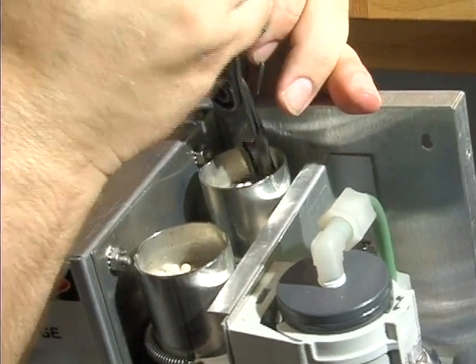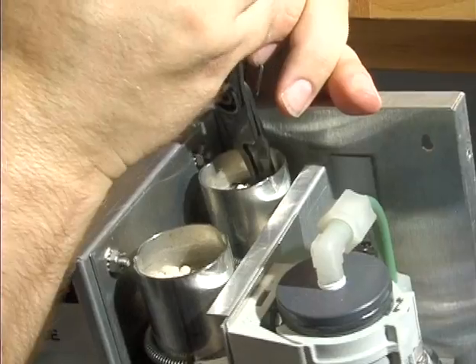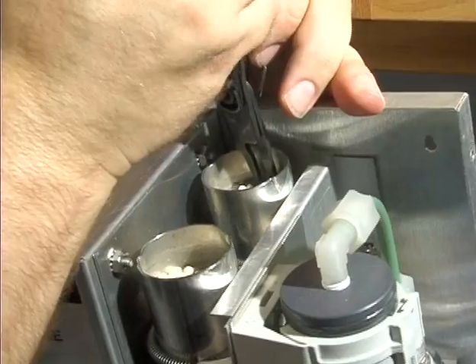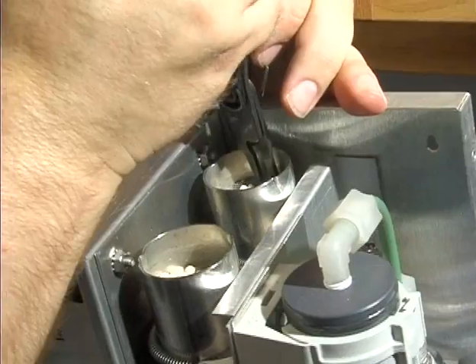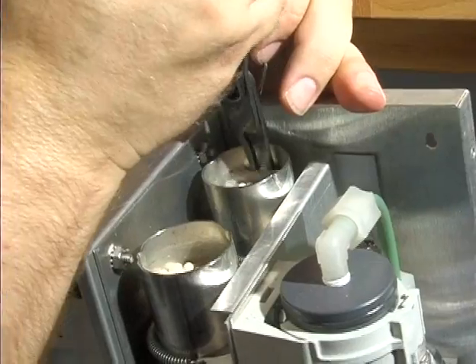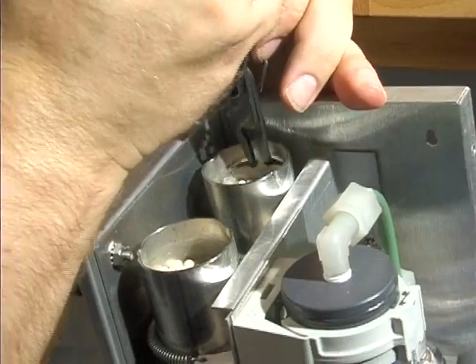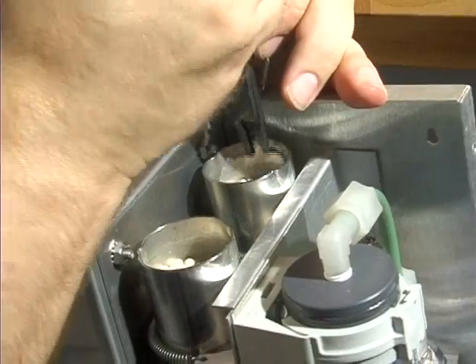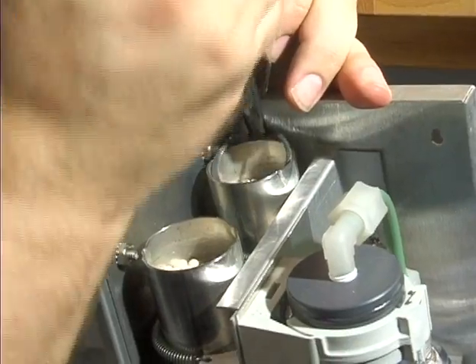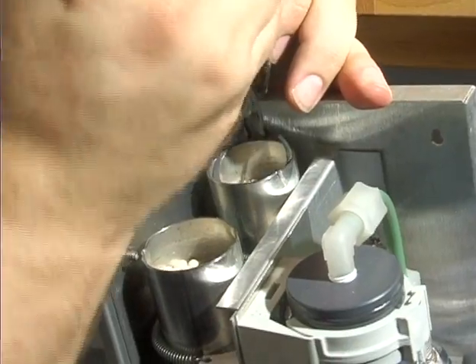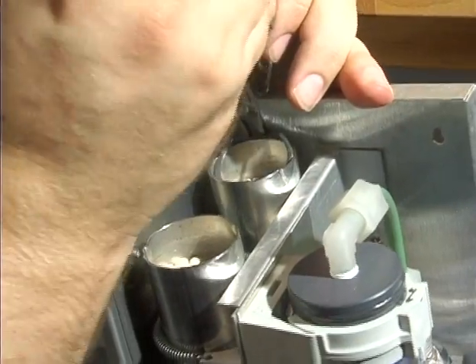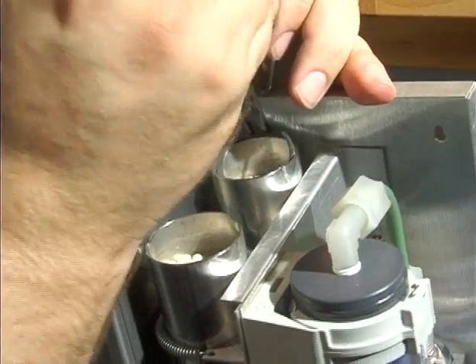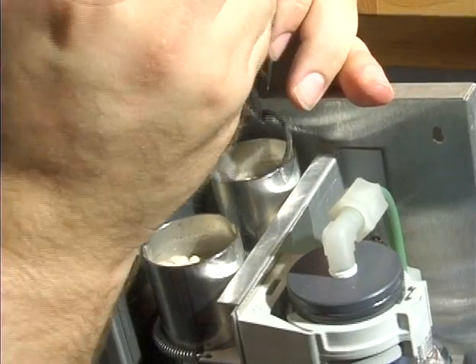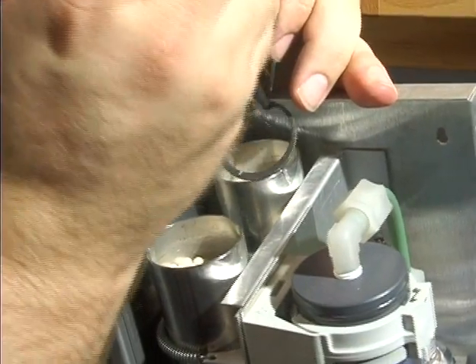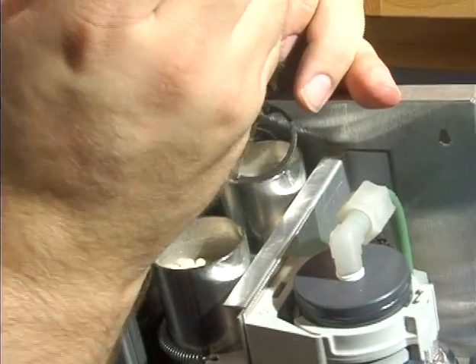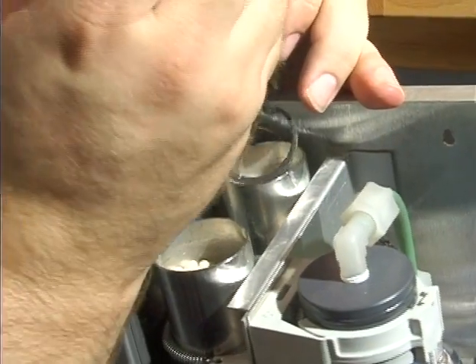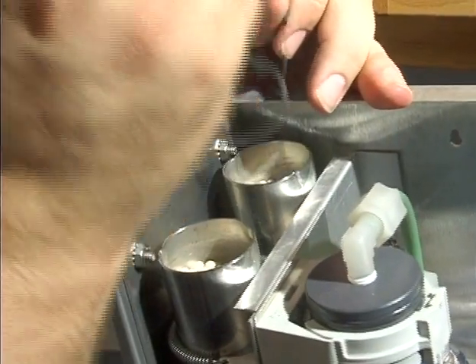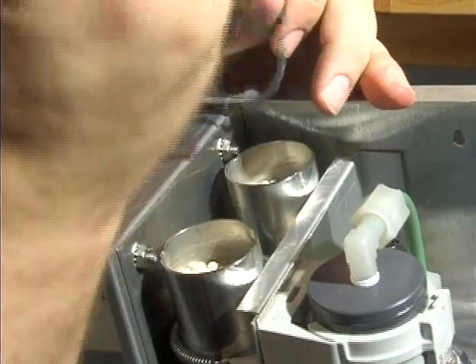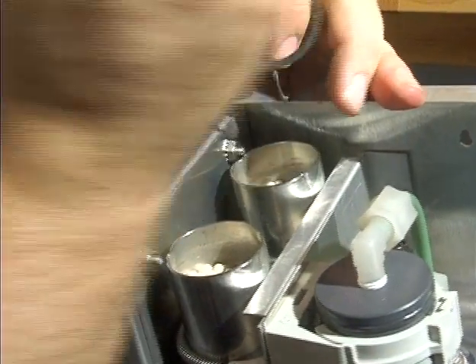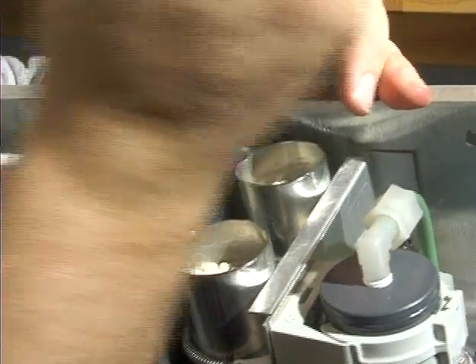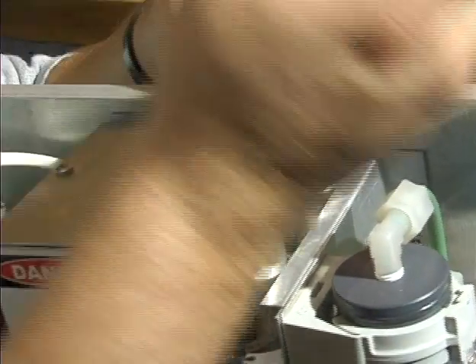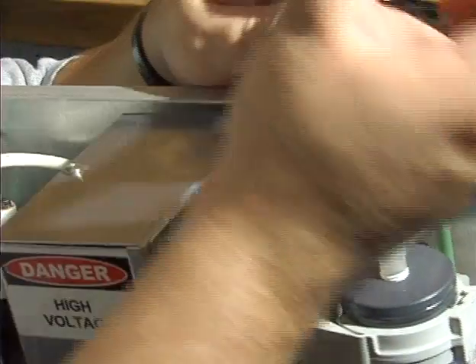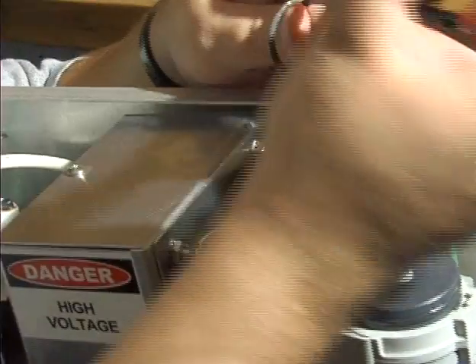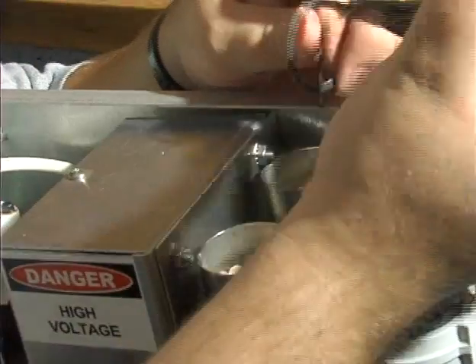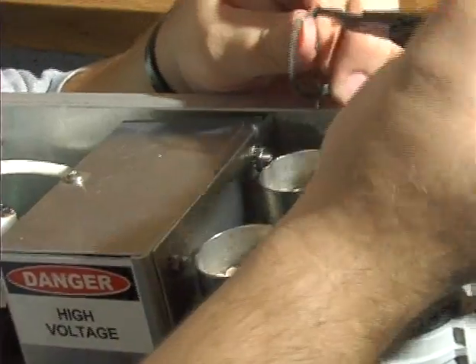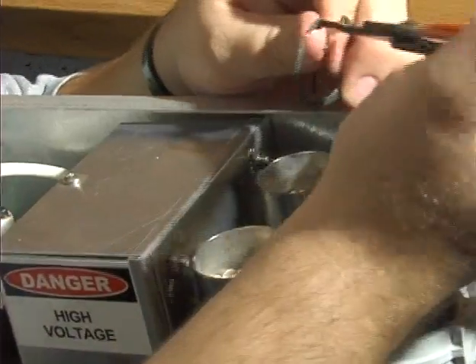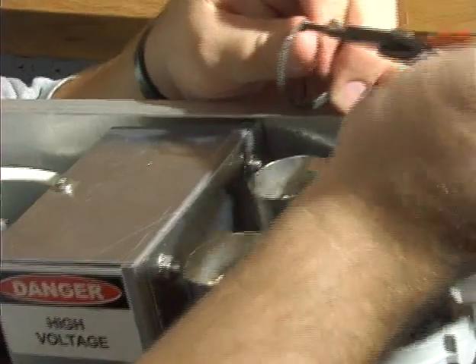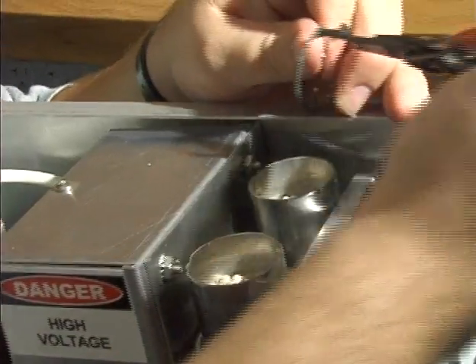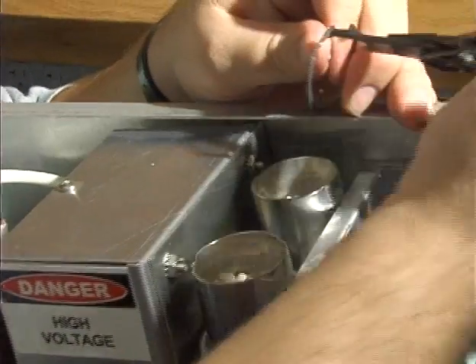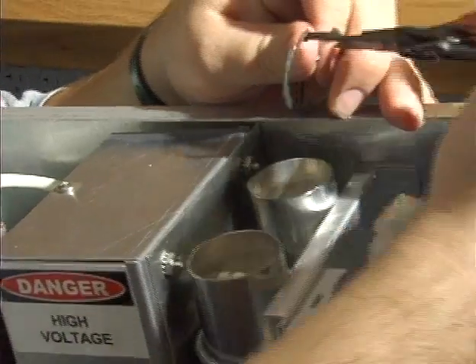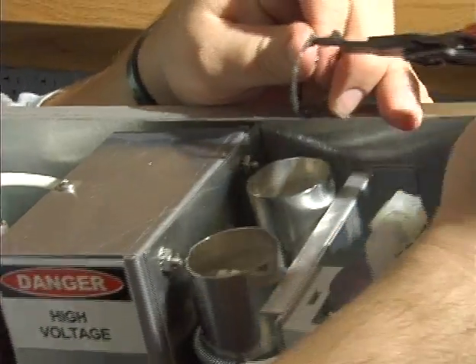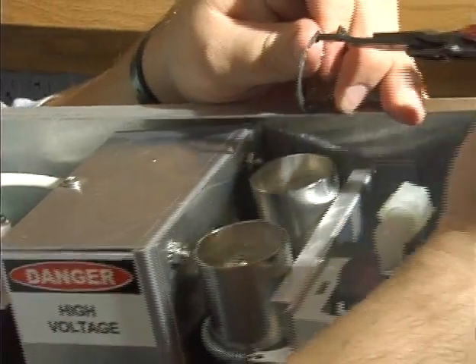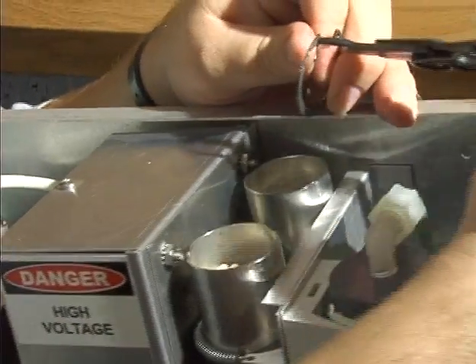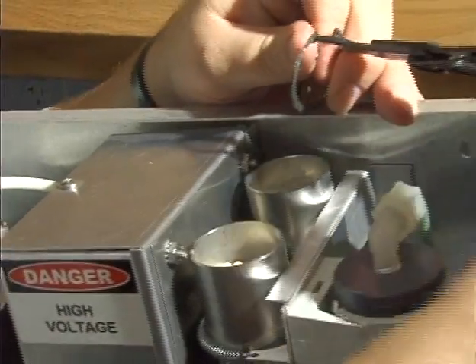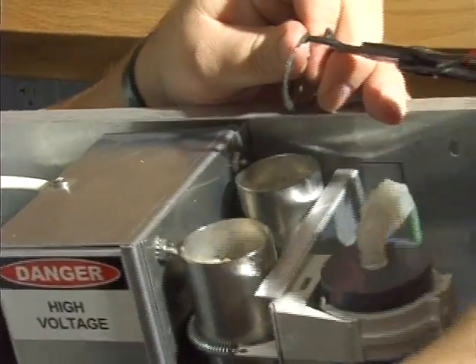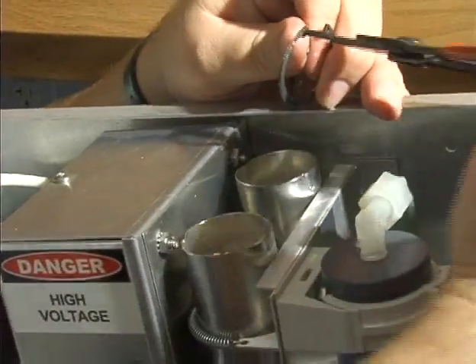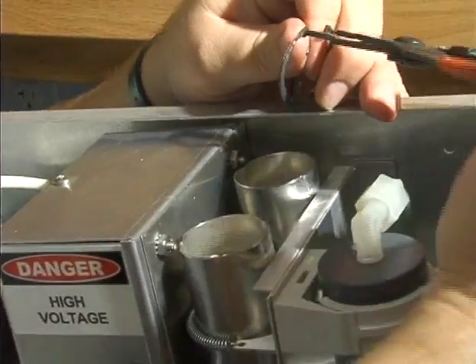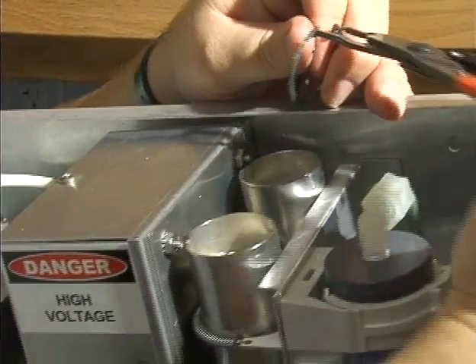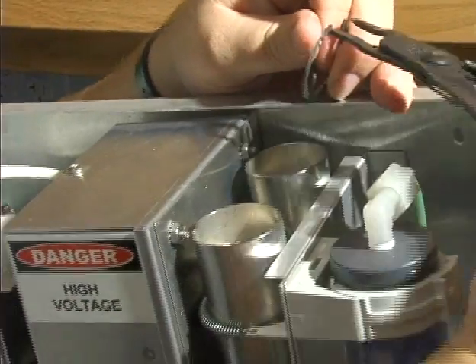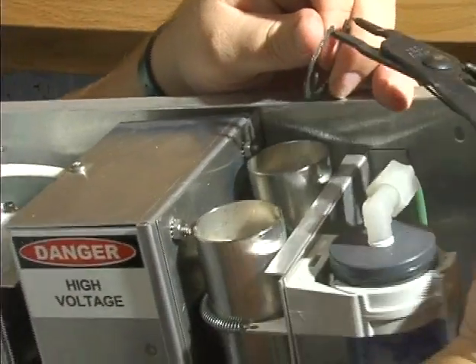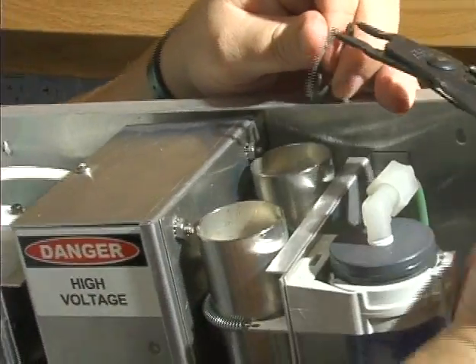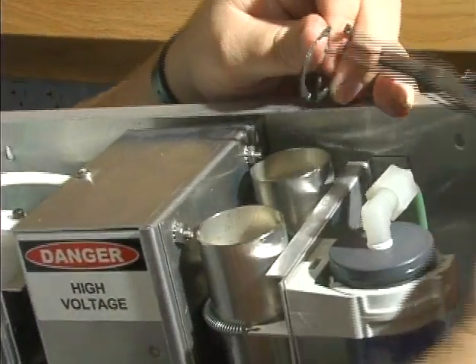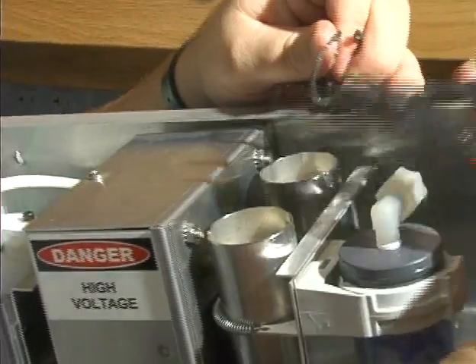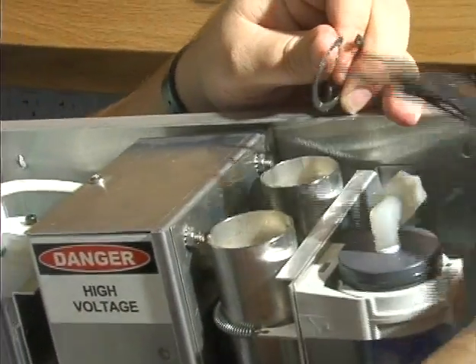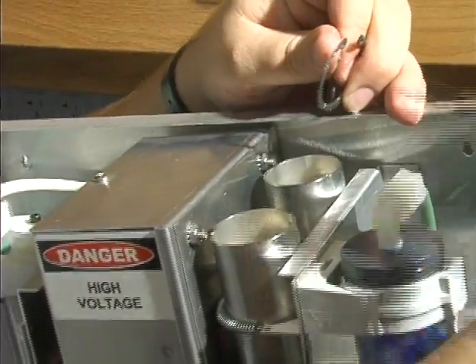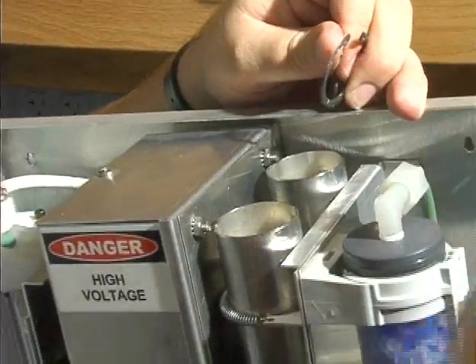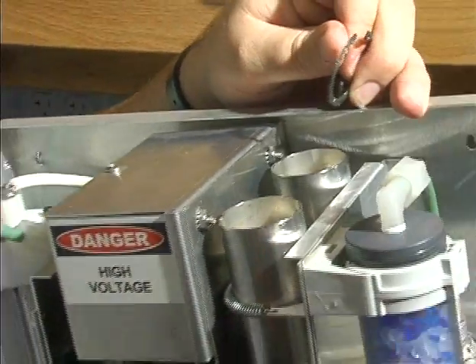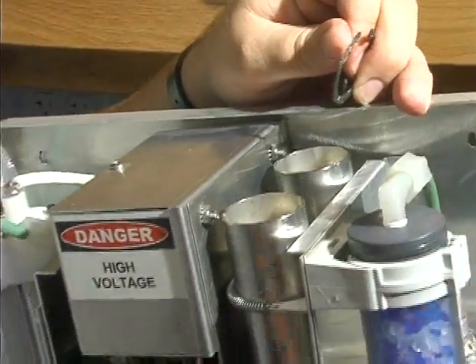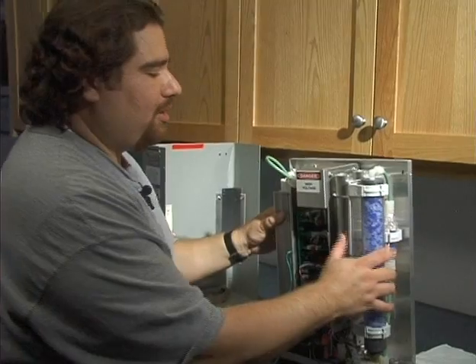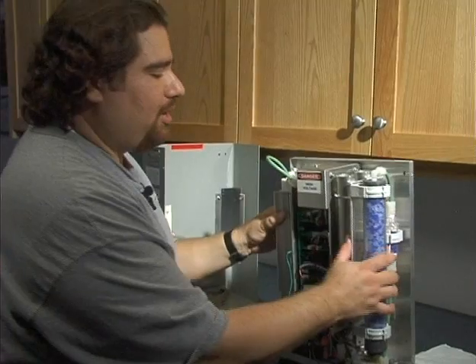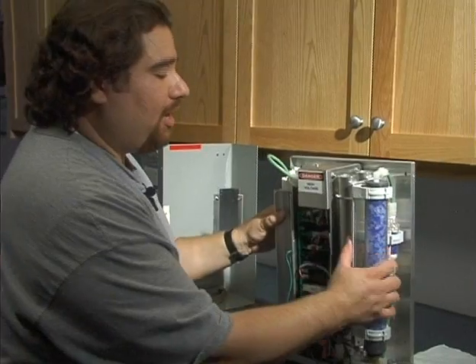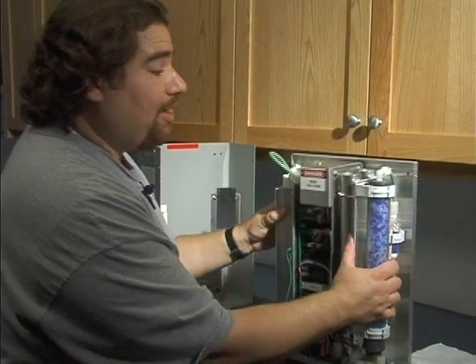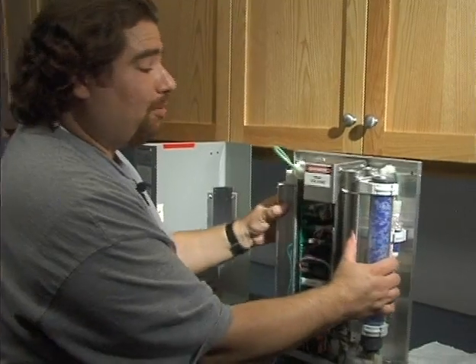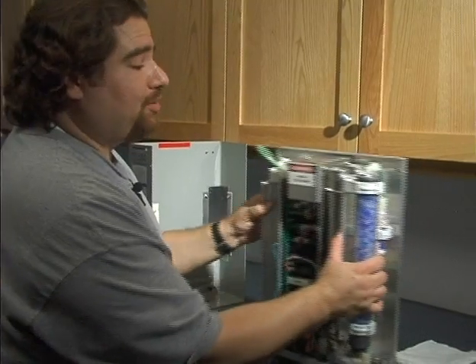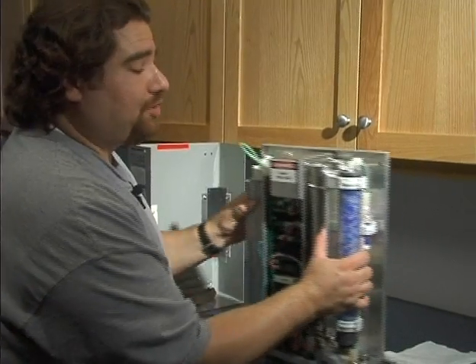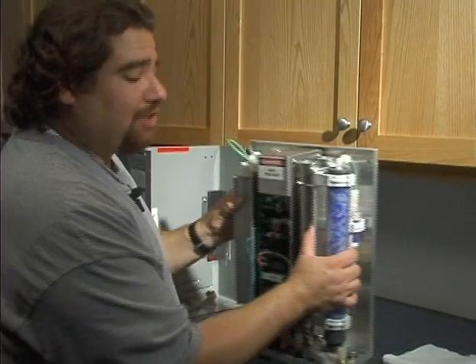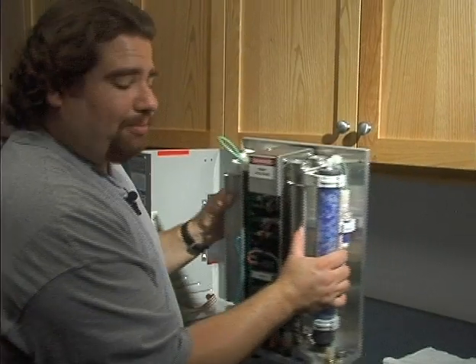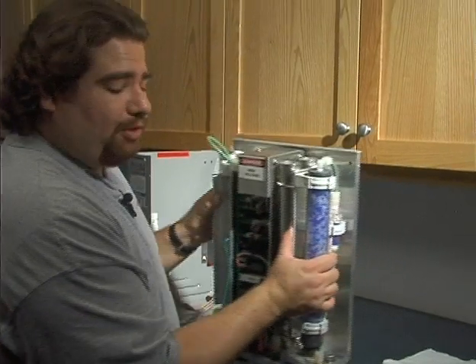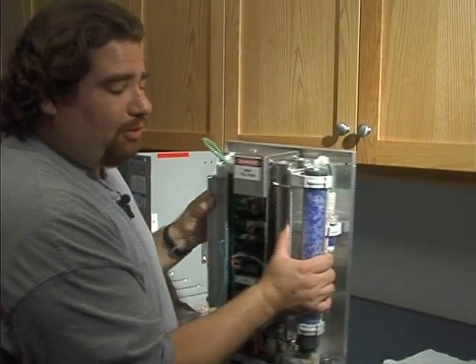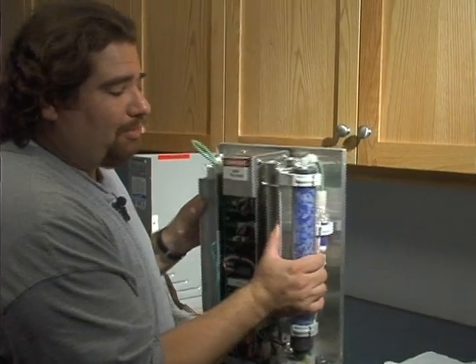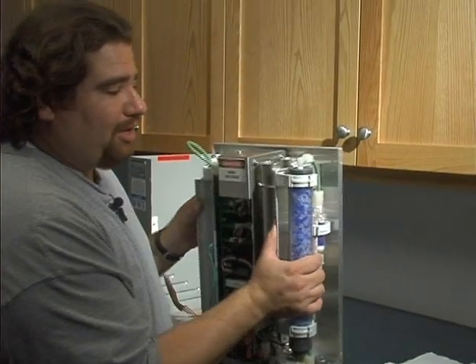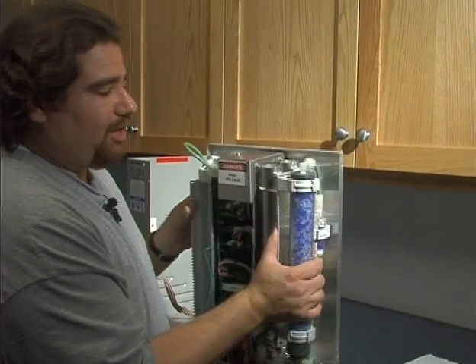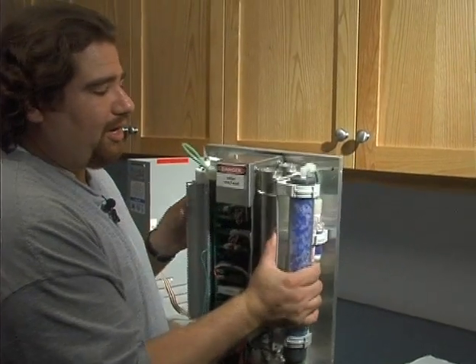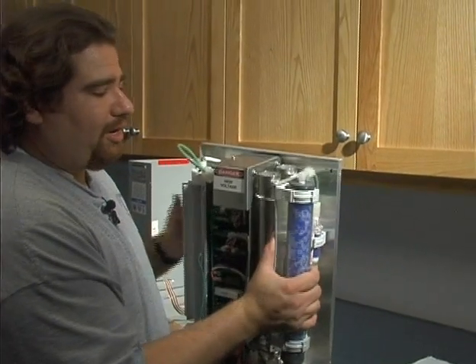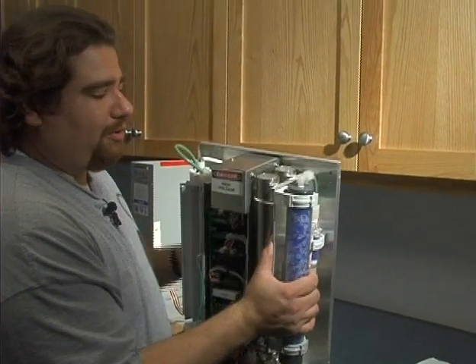All these tools can be purchased separately — just give us a call and we'll get your pricing on it. And then we'll just dump the old media out.